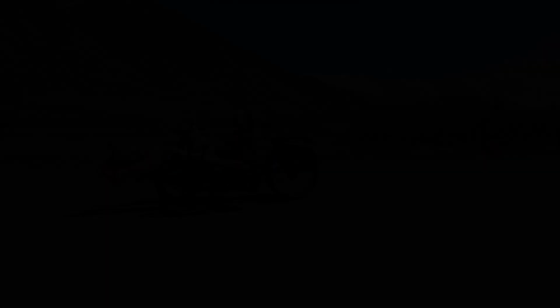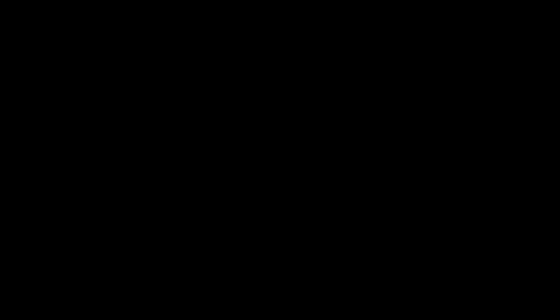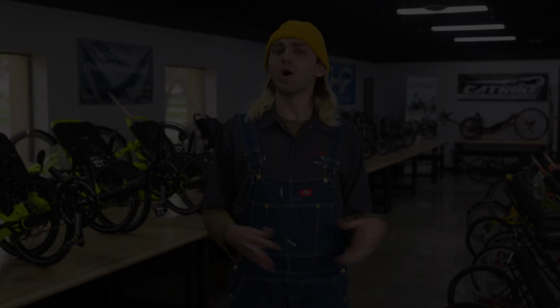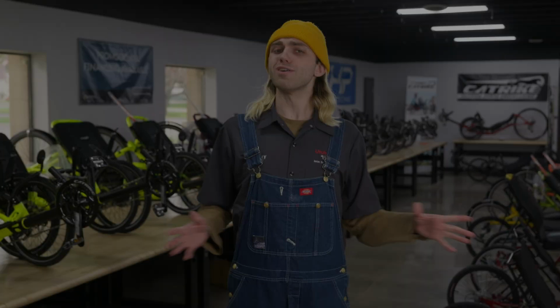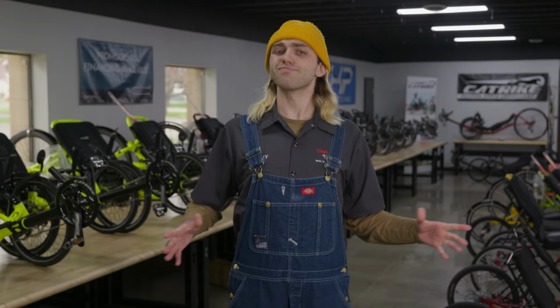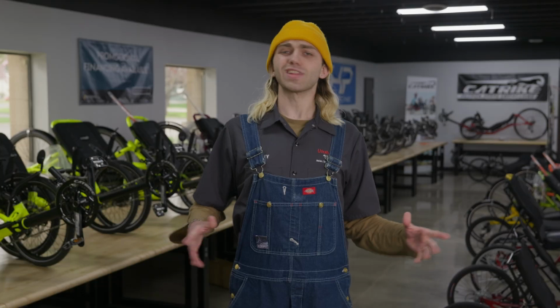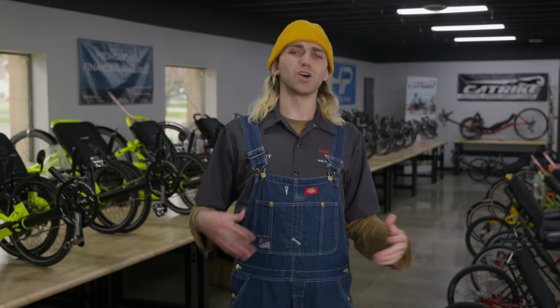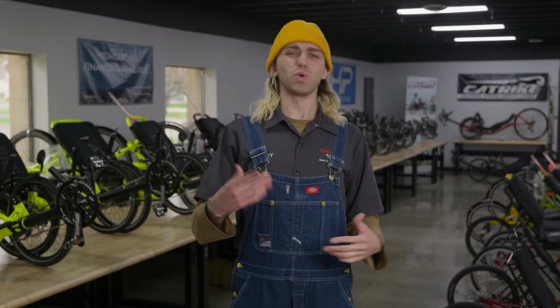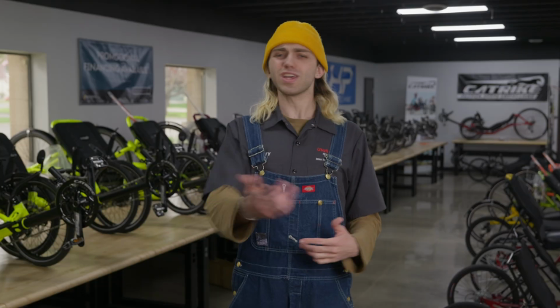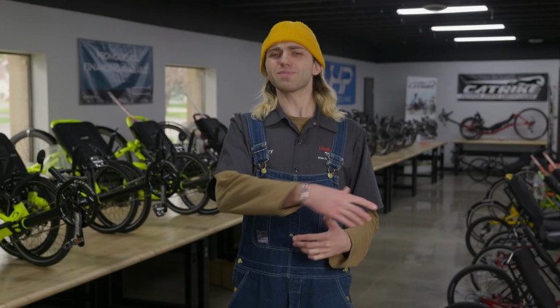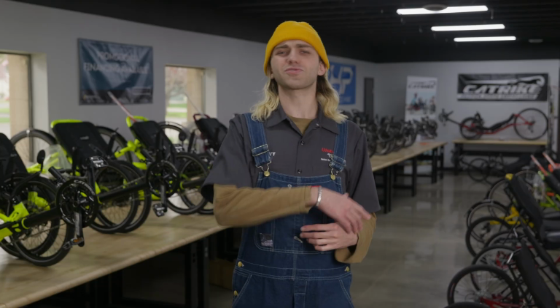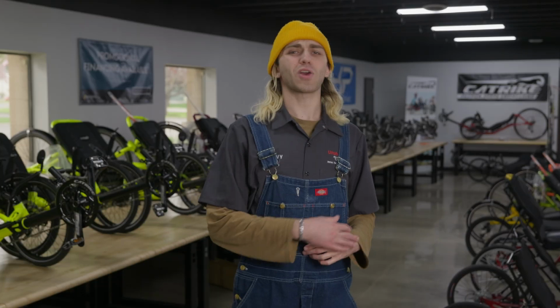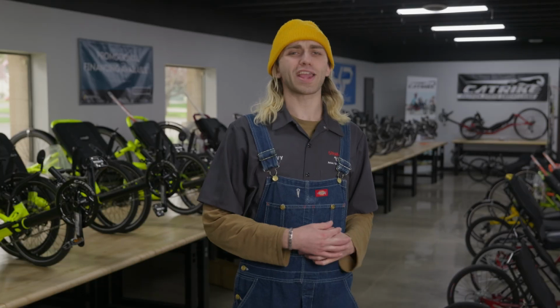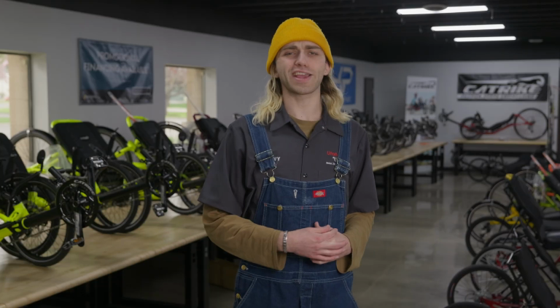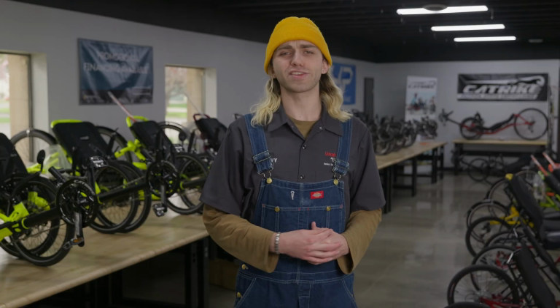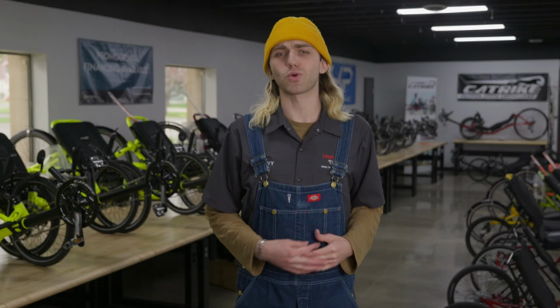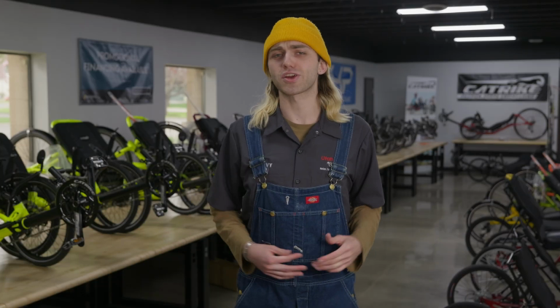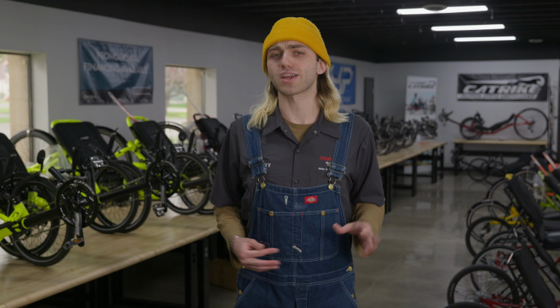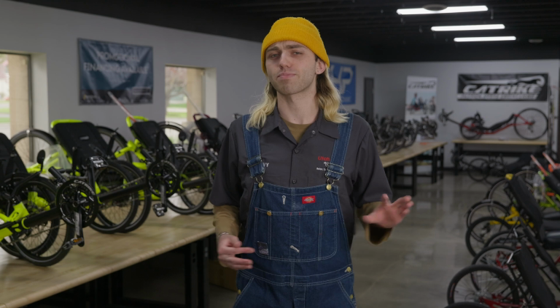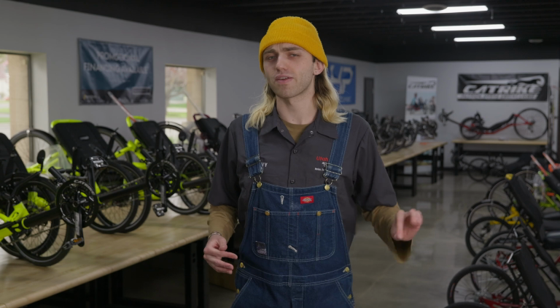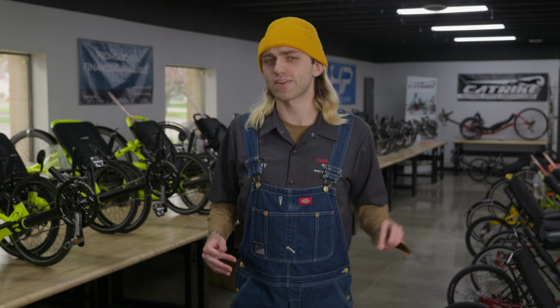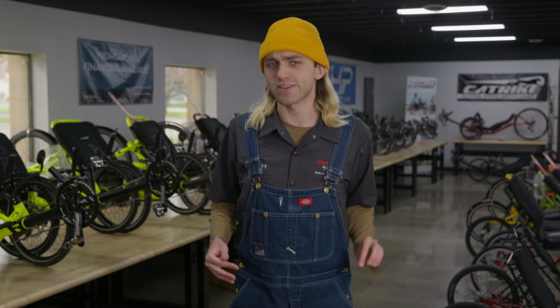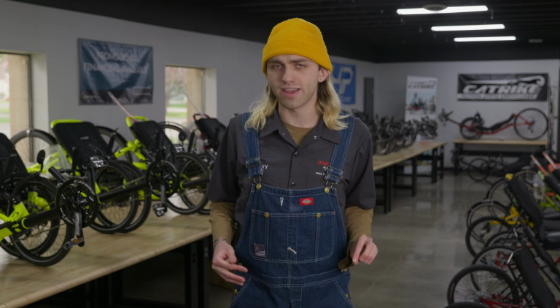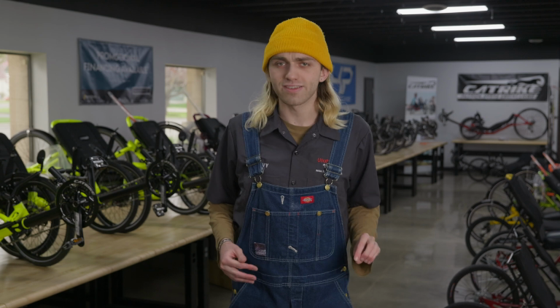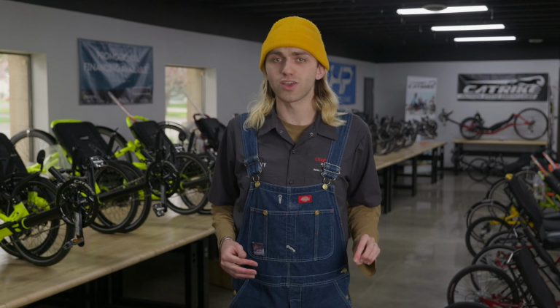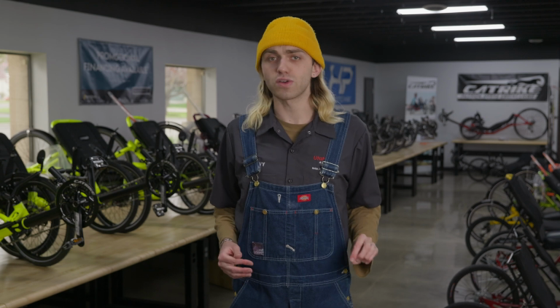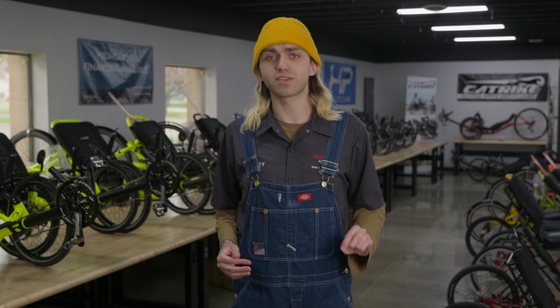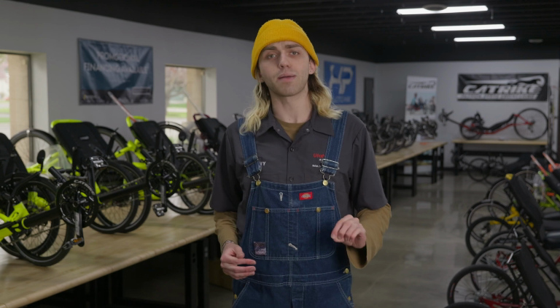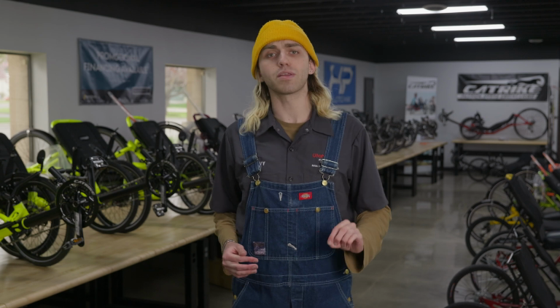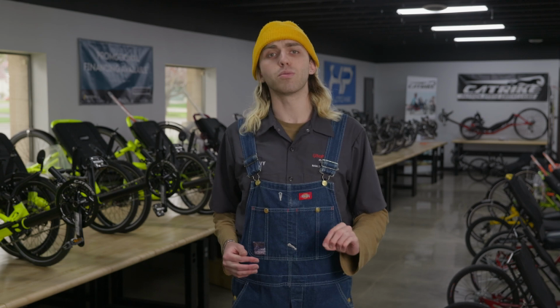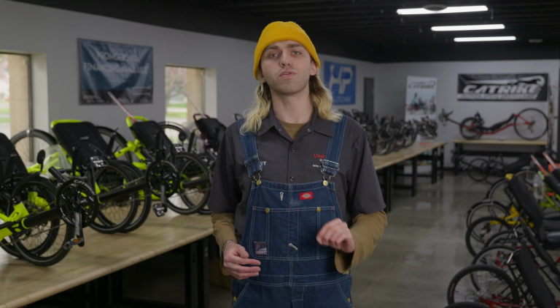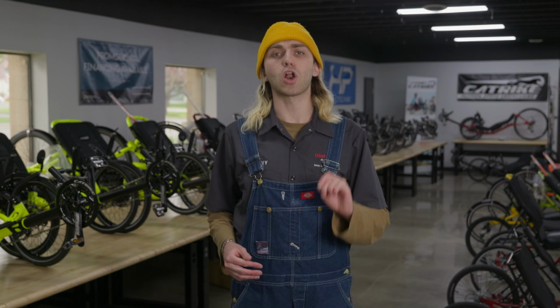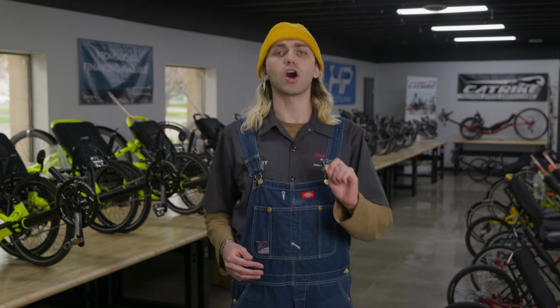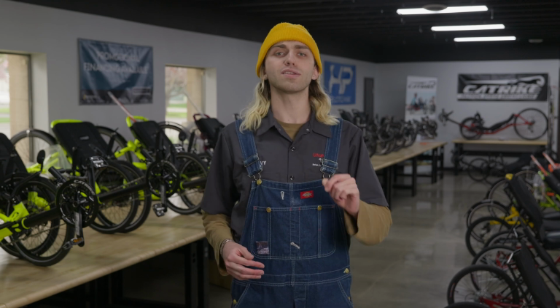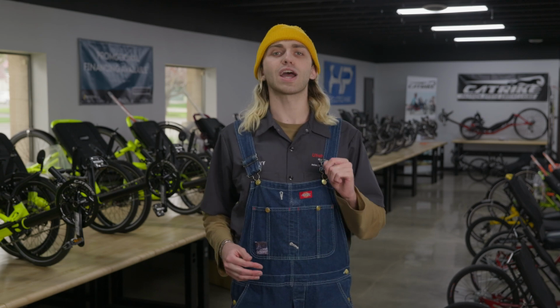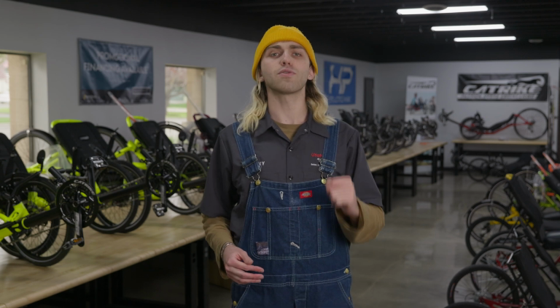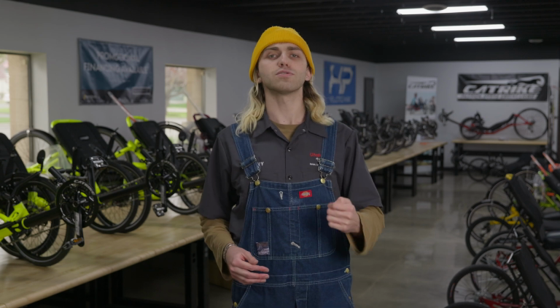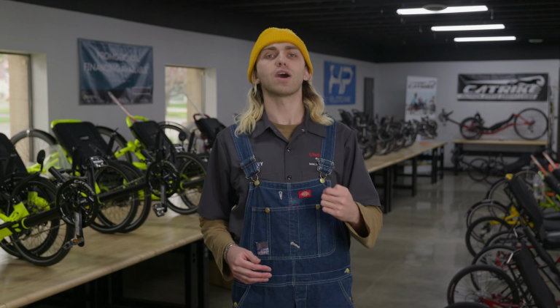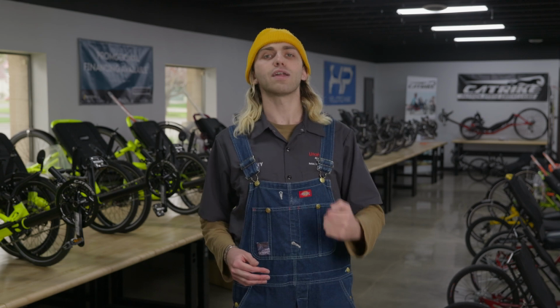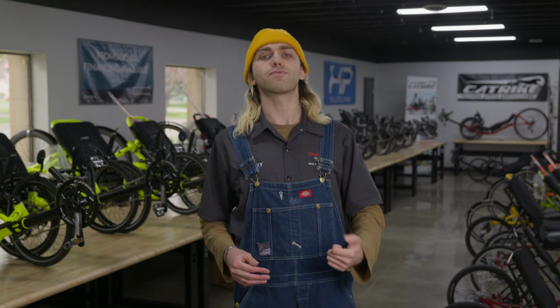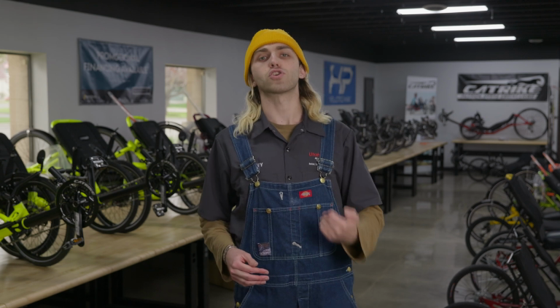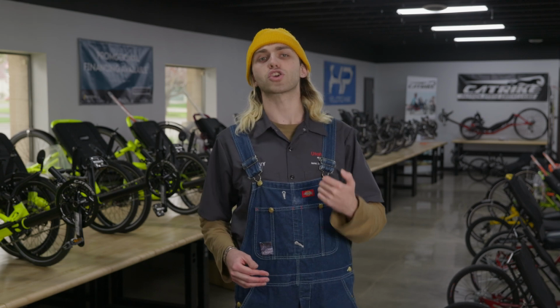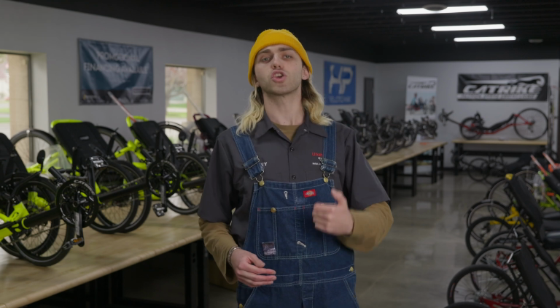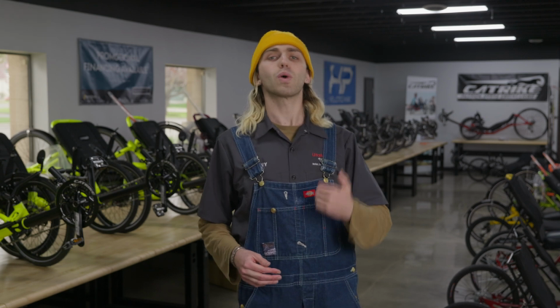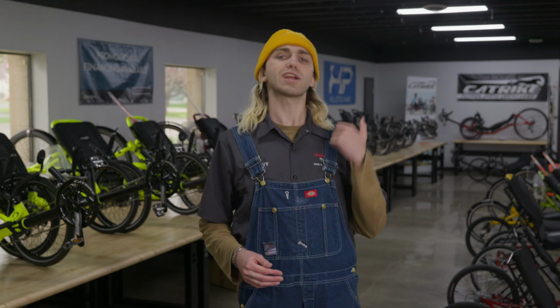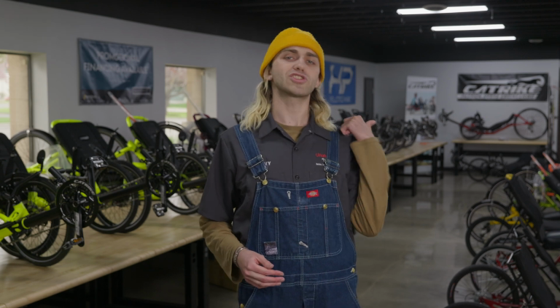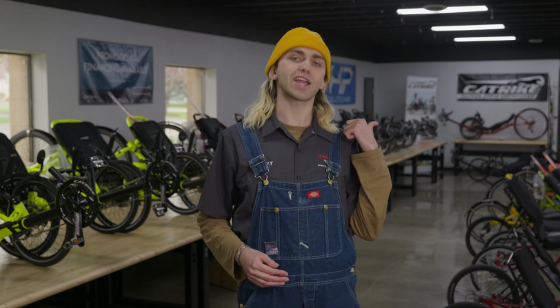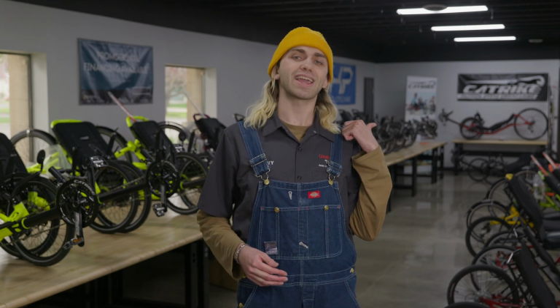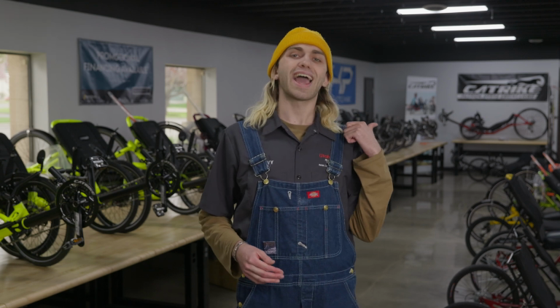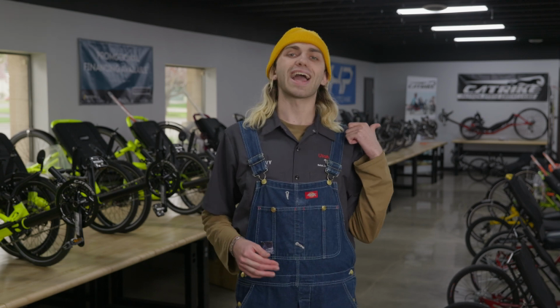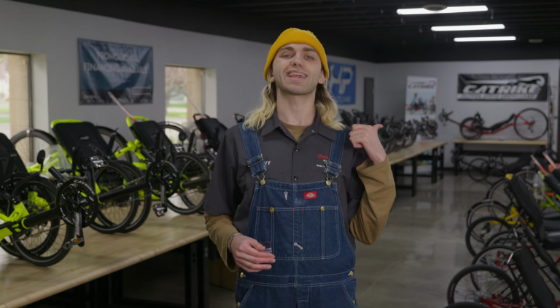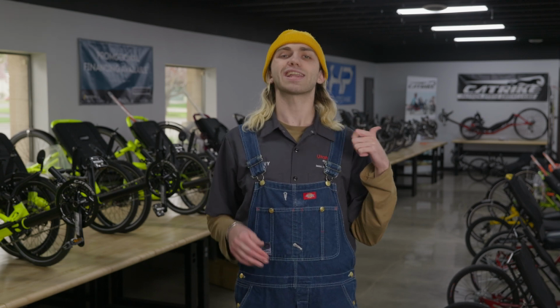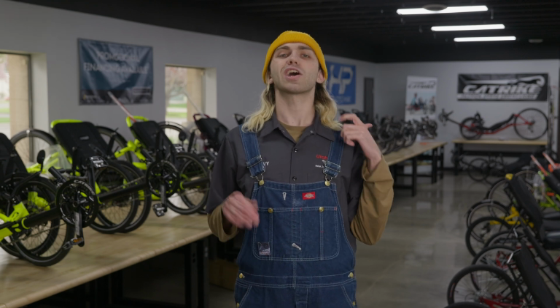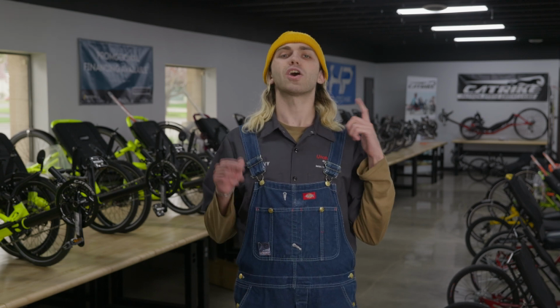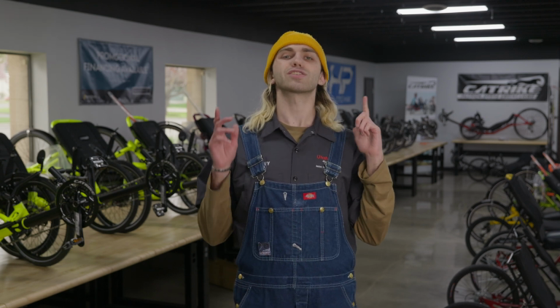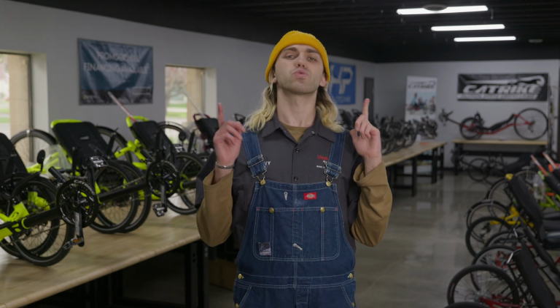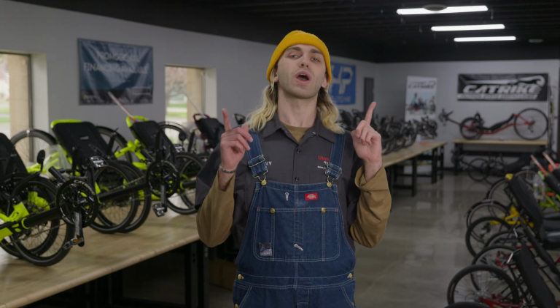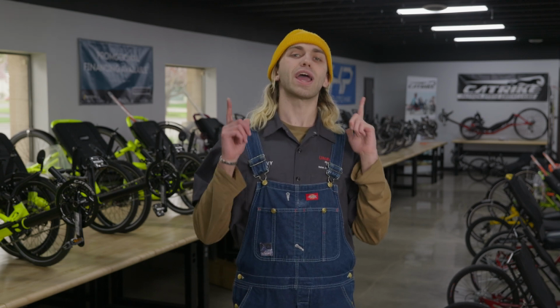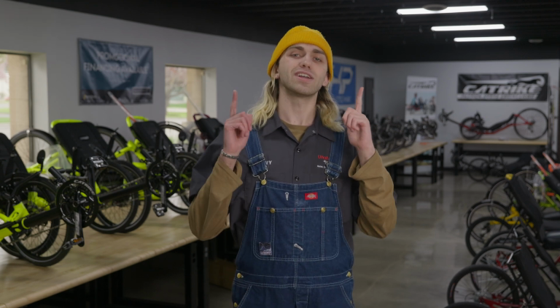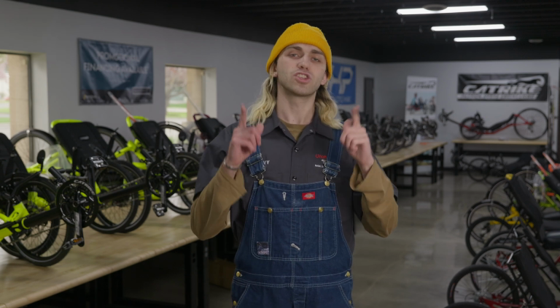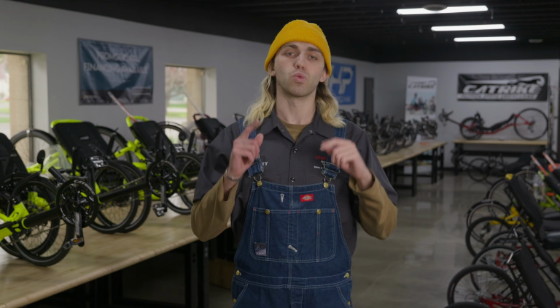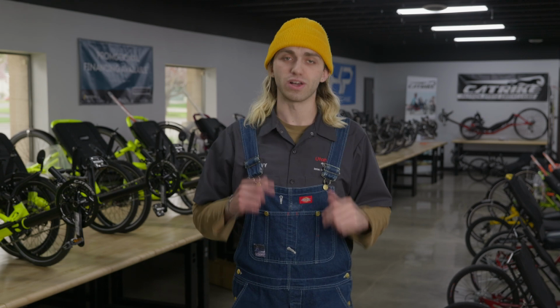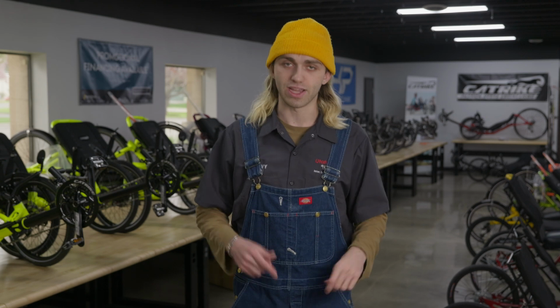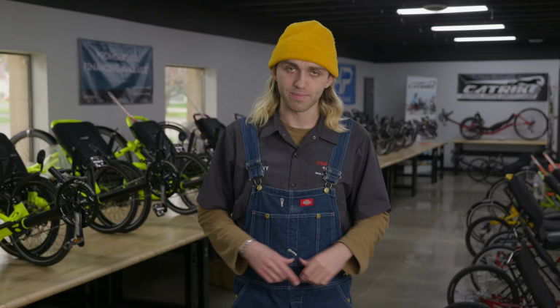William's trike is working perfectly, so it's time to move it on down the line for a QA check and get it on its way to William.